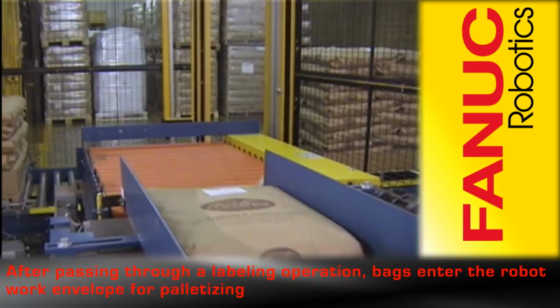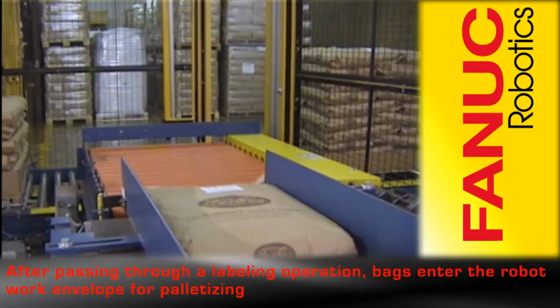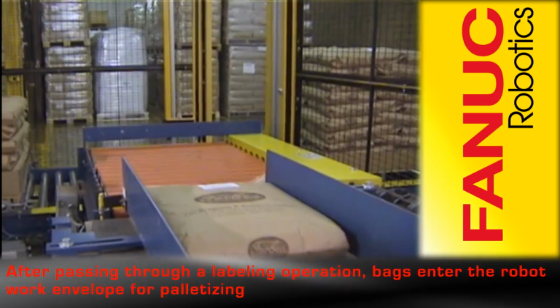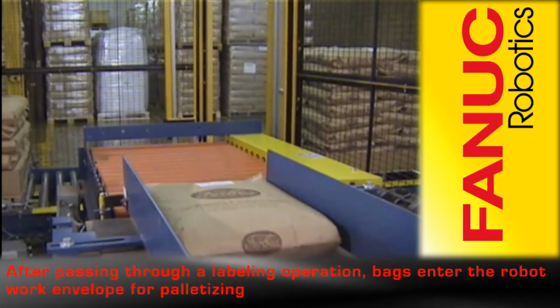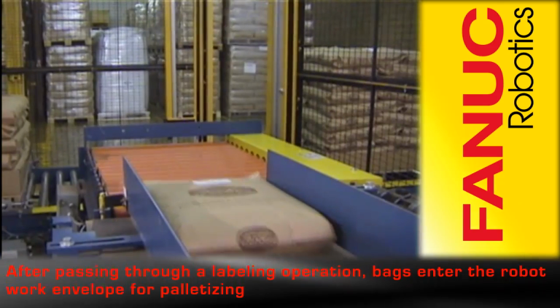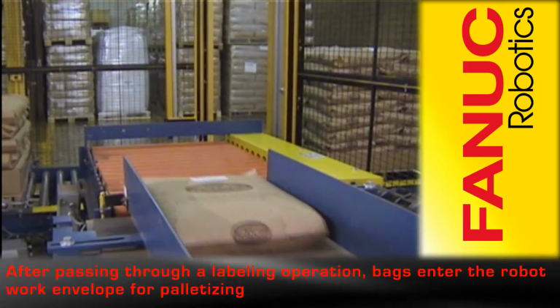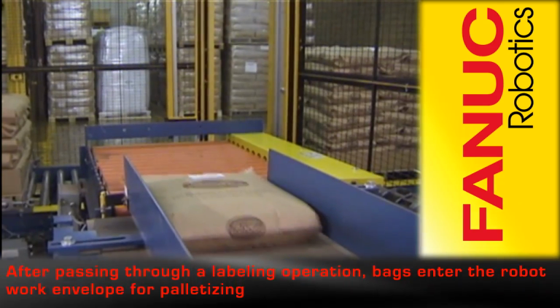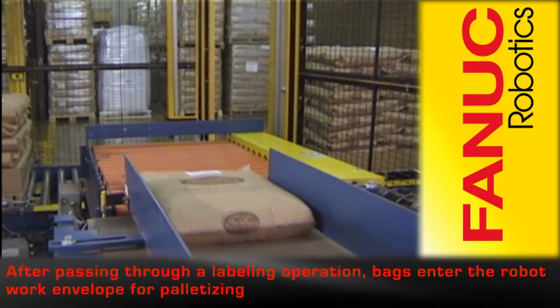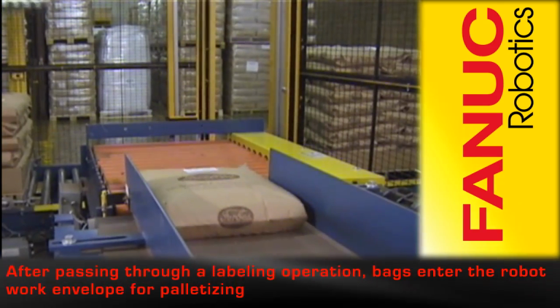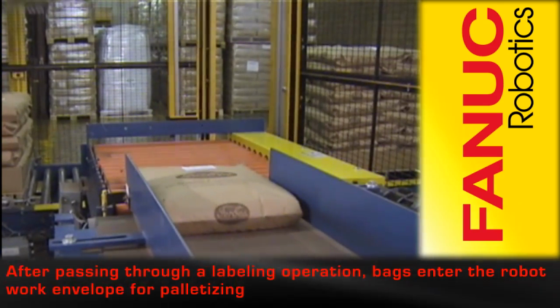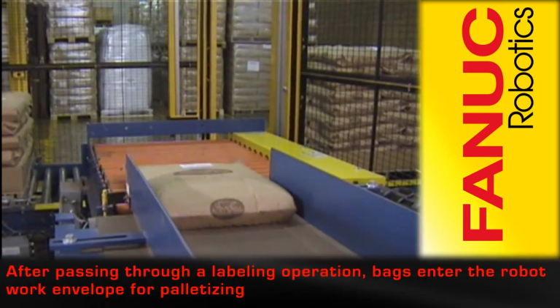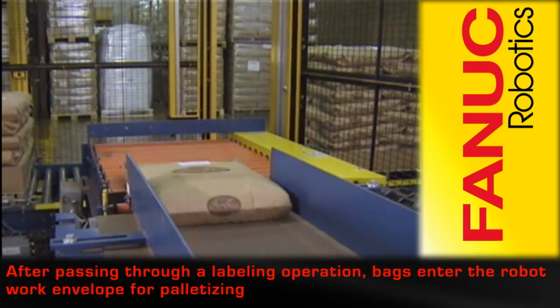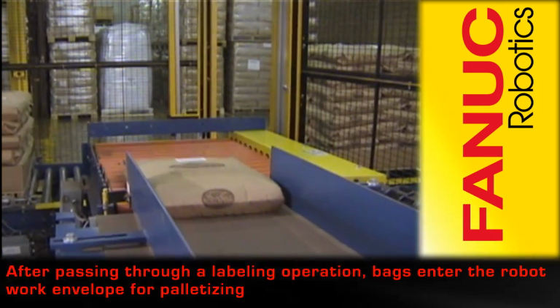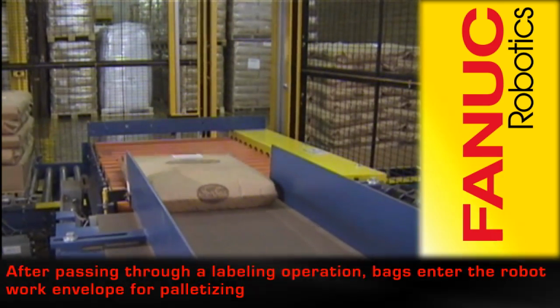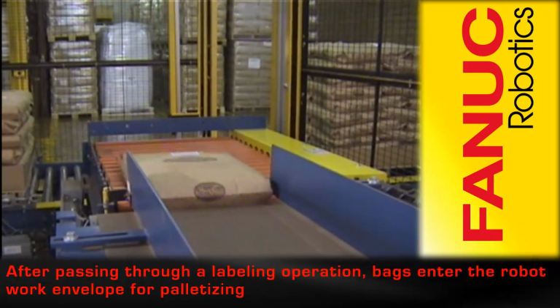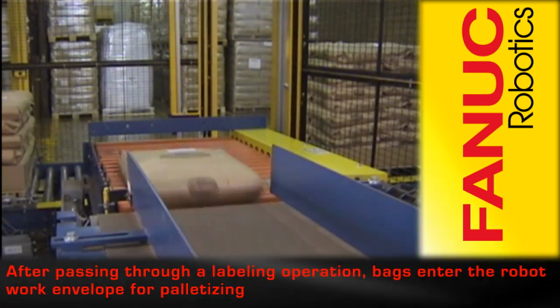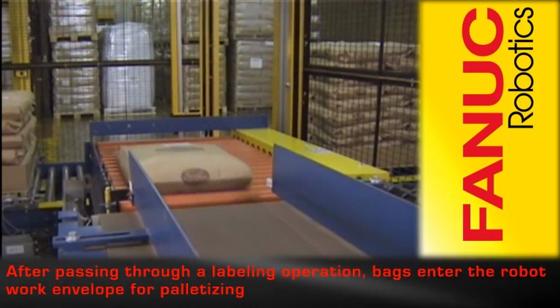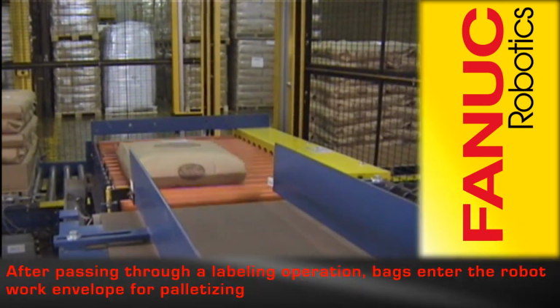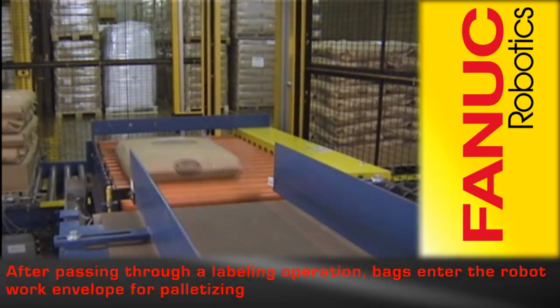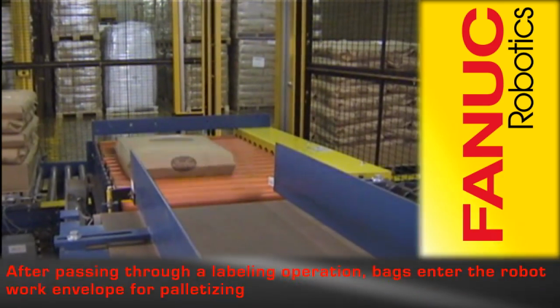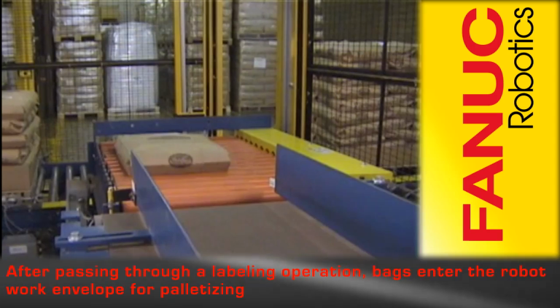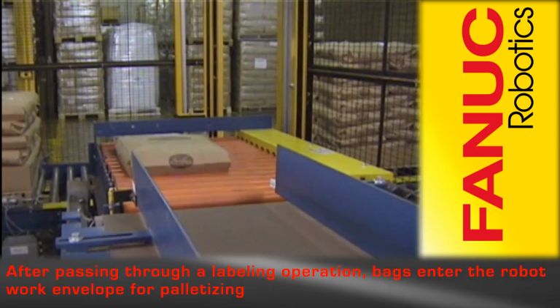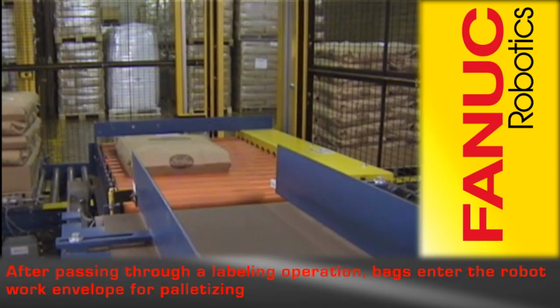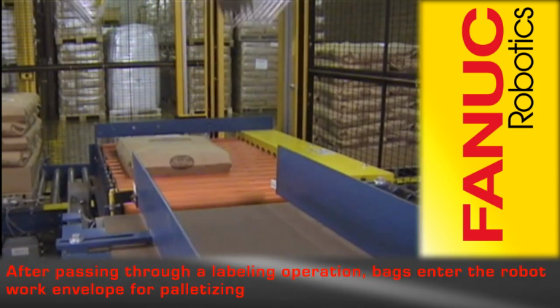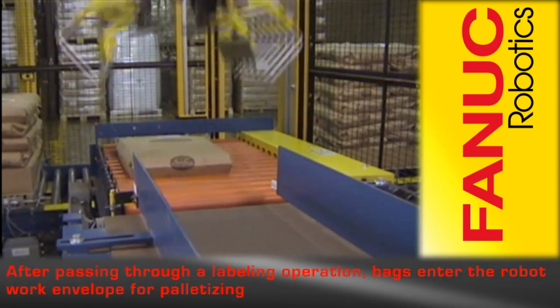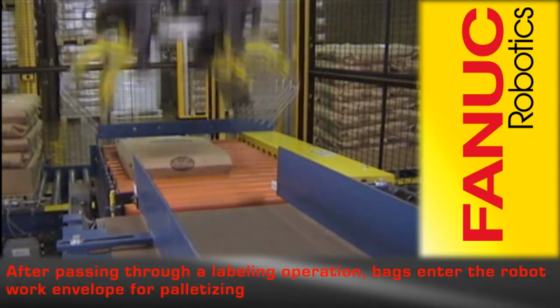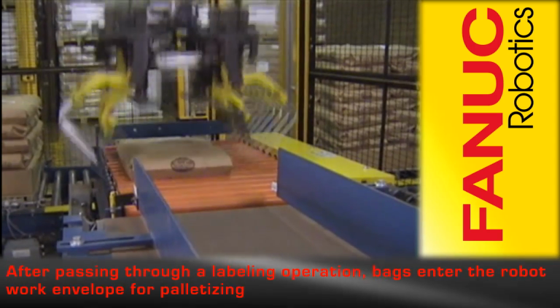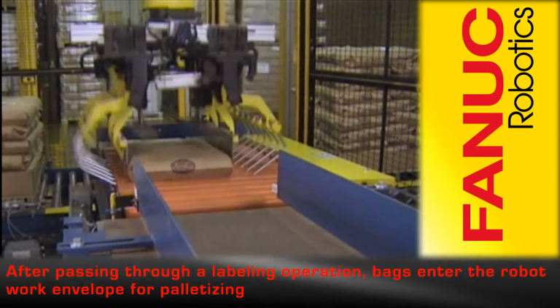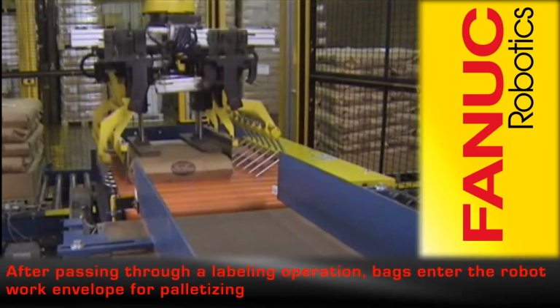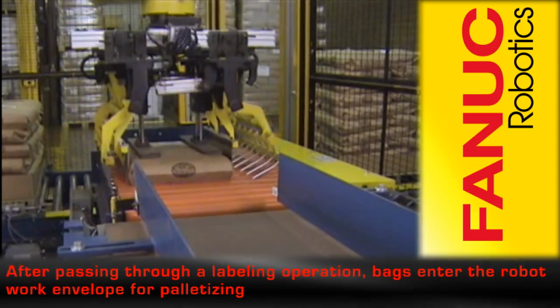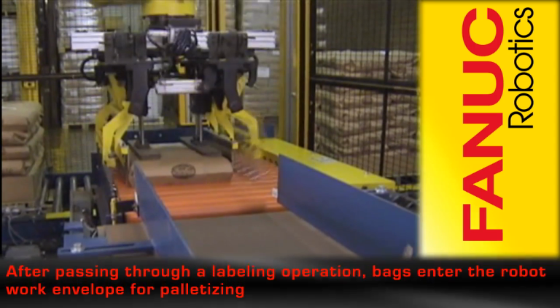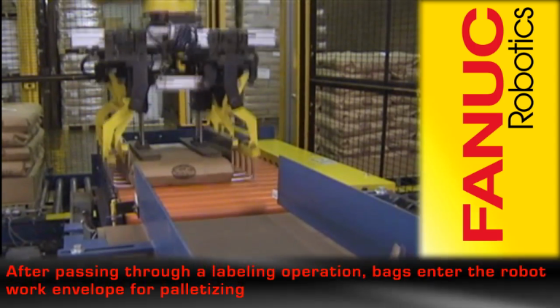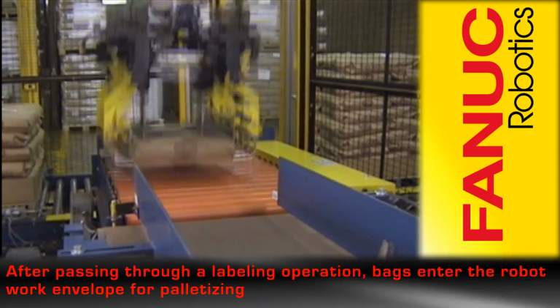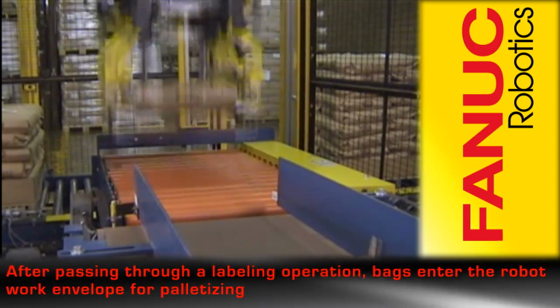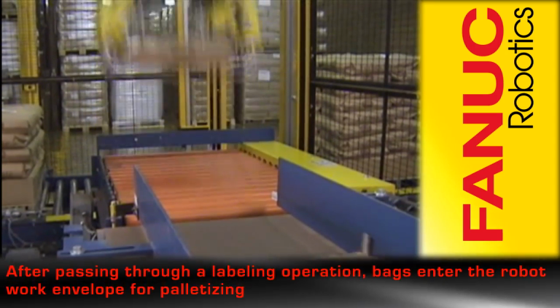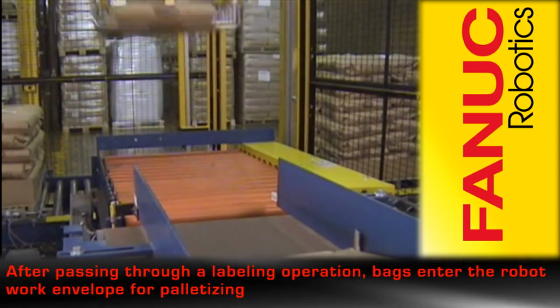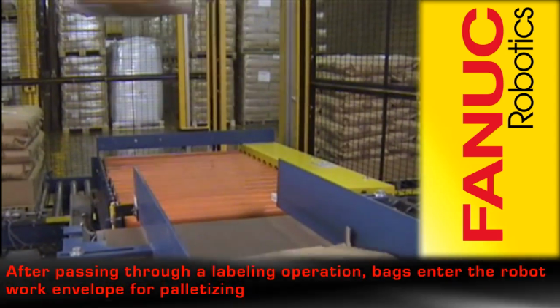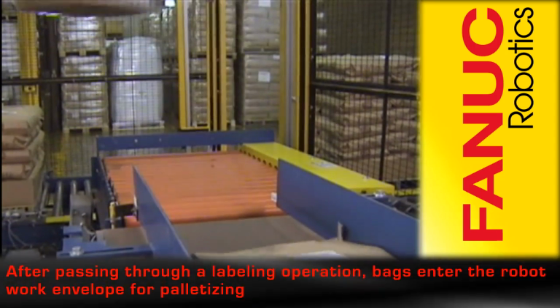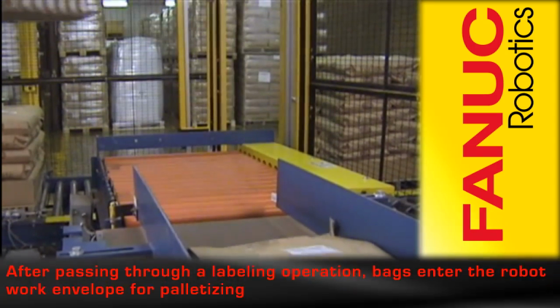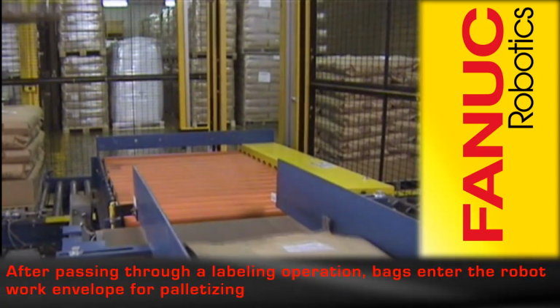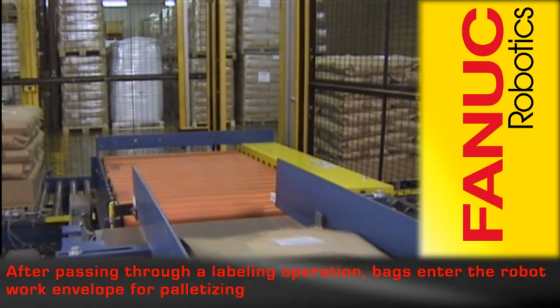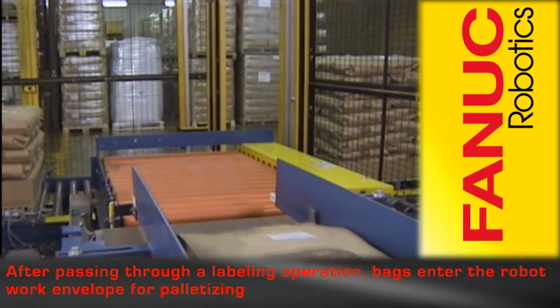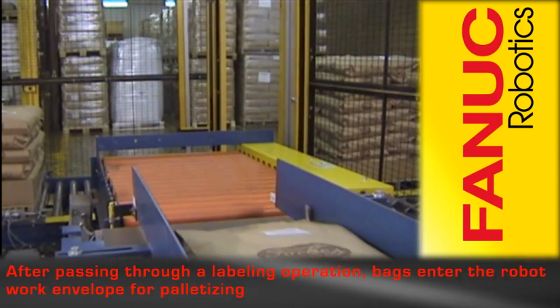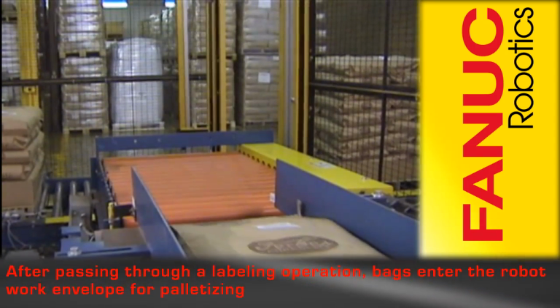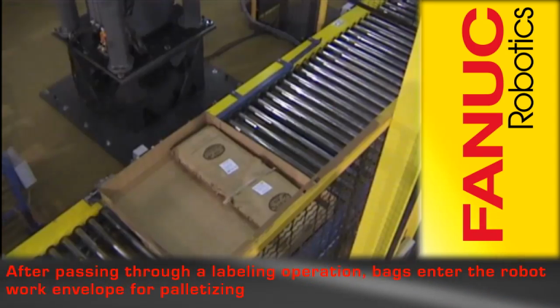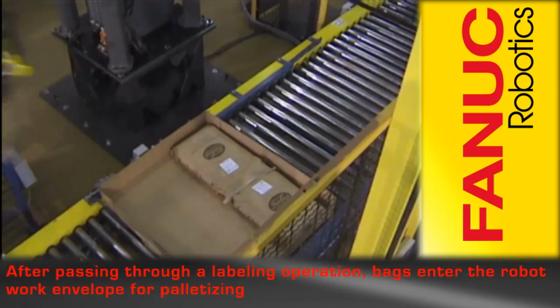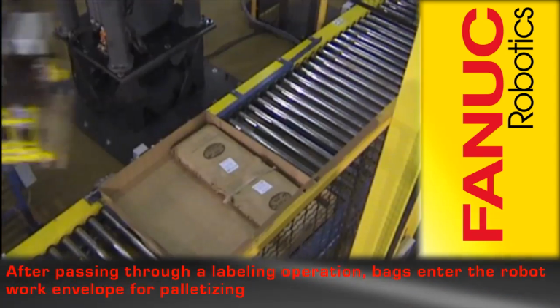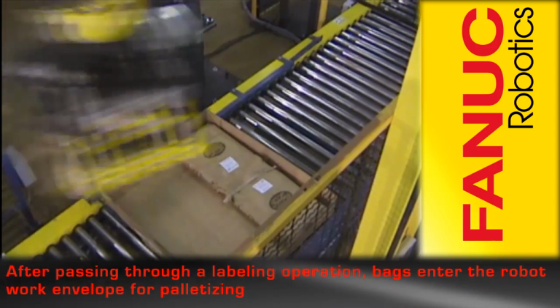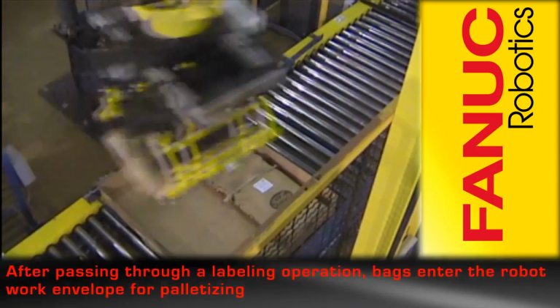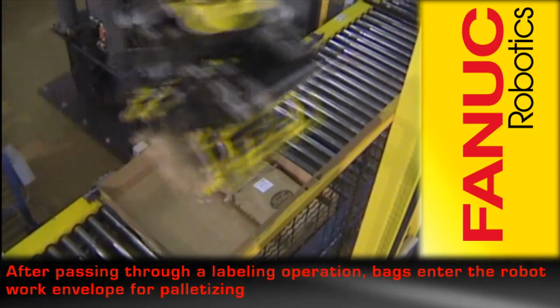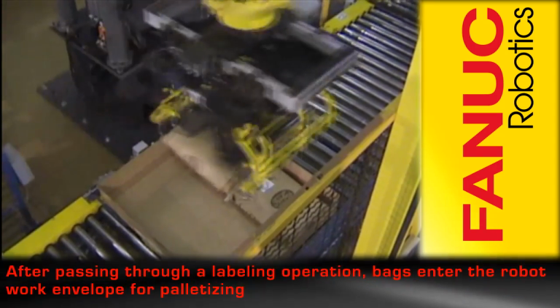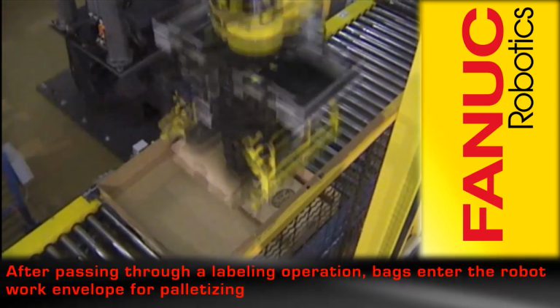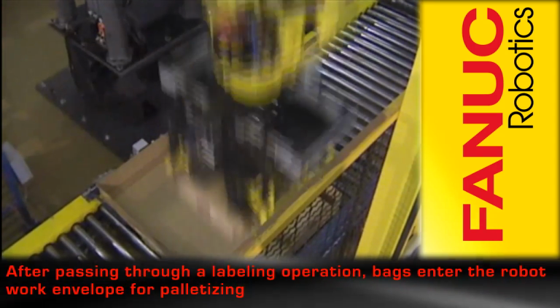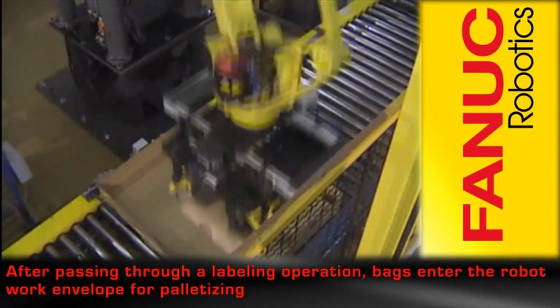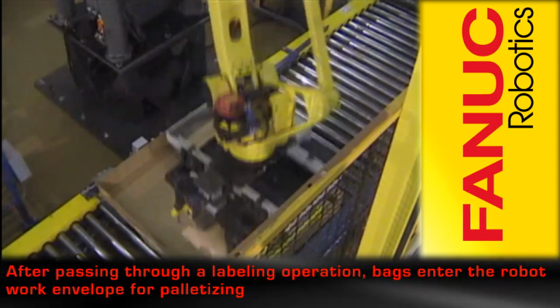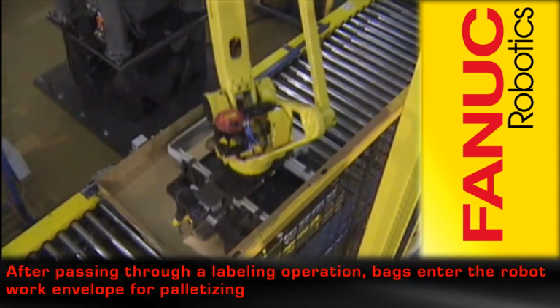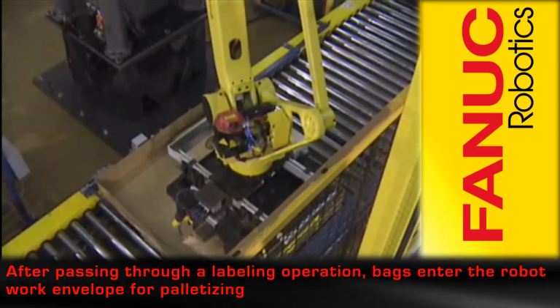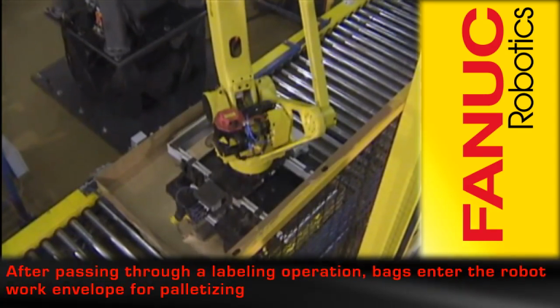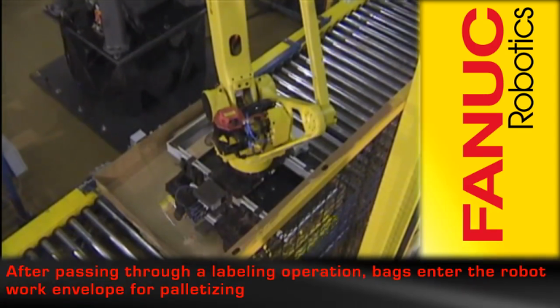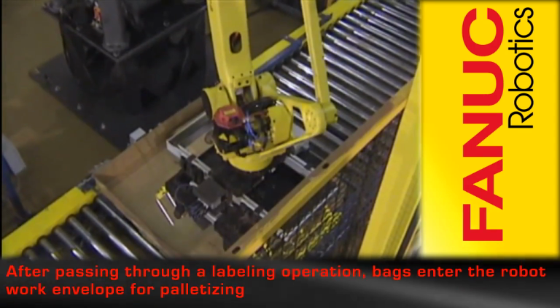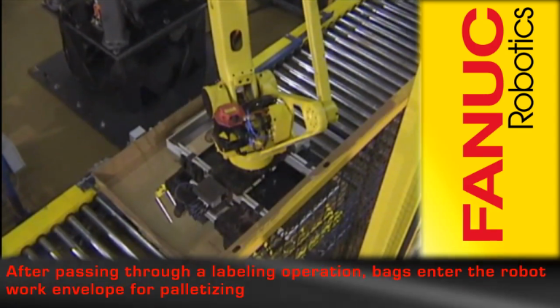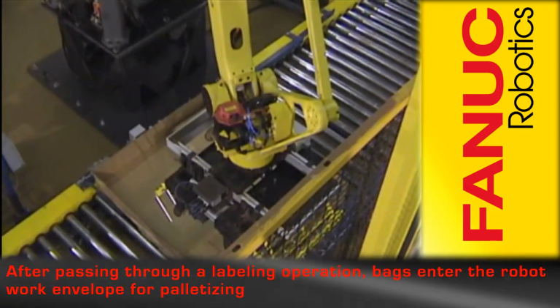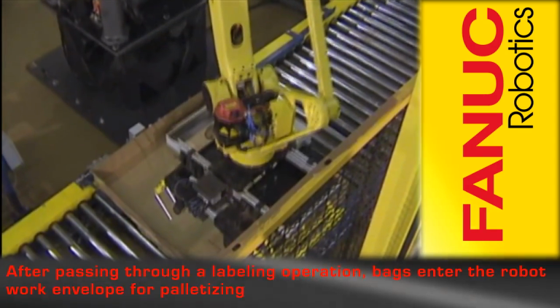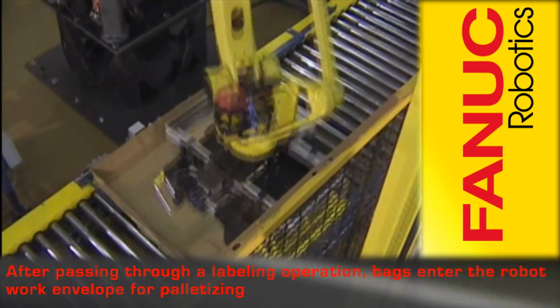After passing through an upstream labeling operation, filled bags enter the robot work envelope where they are picked up and placed onto the pallet.